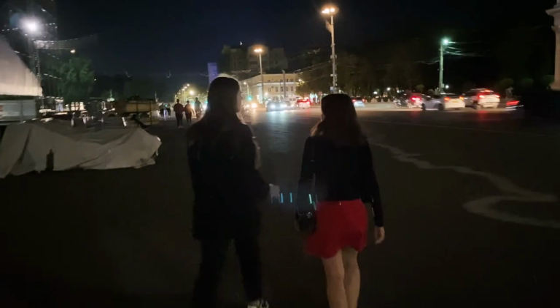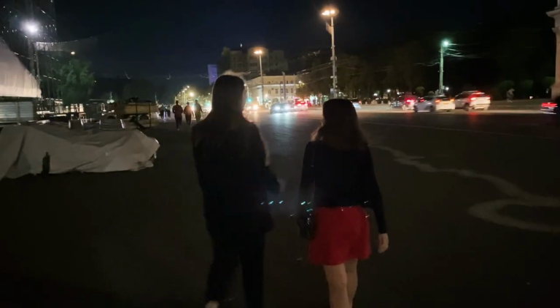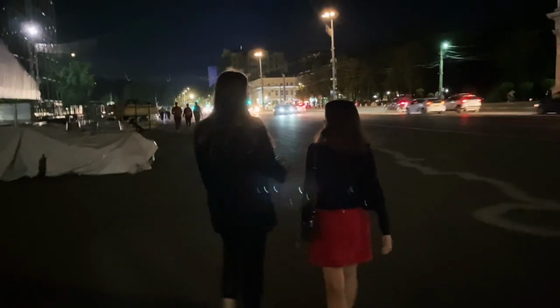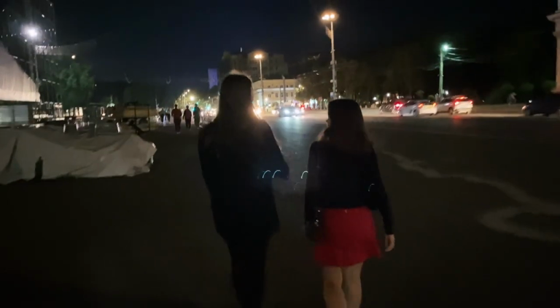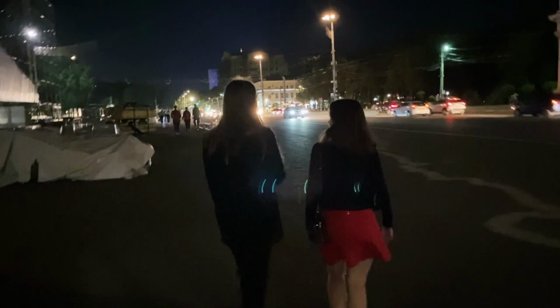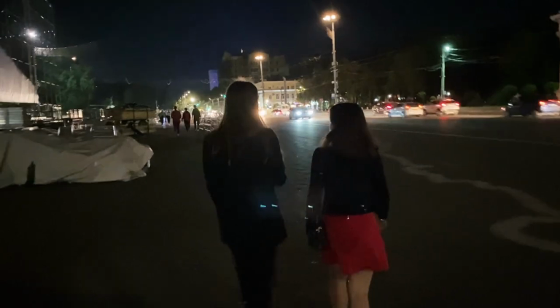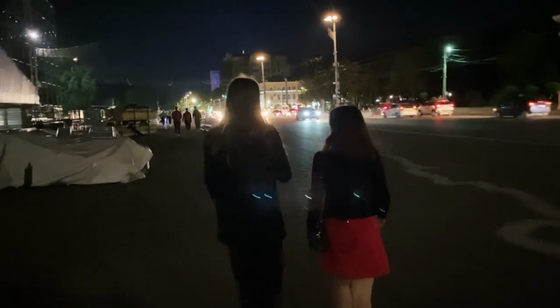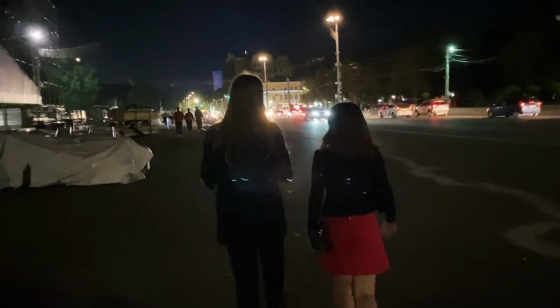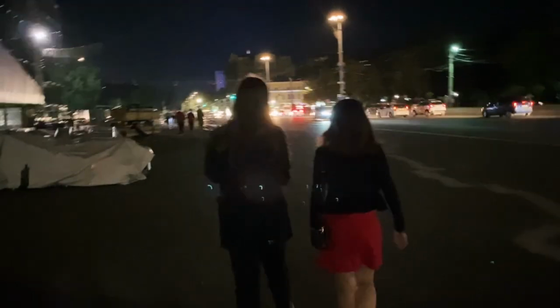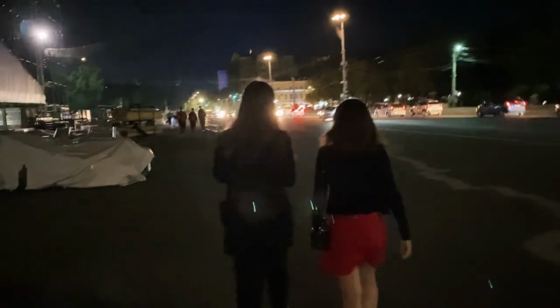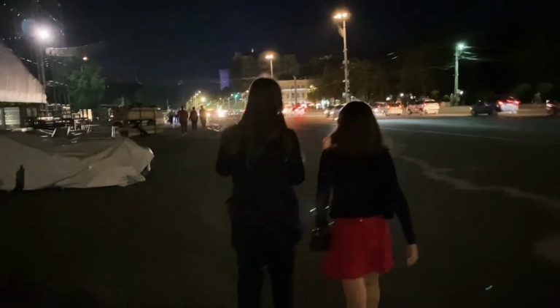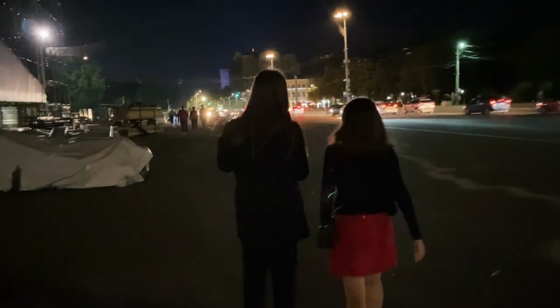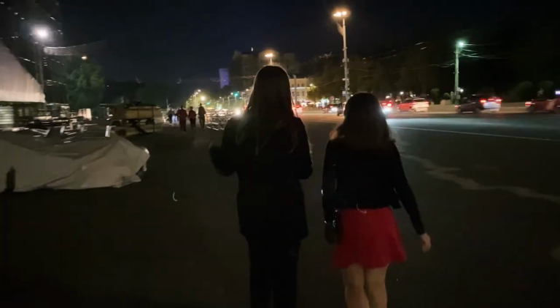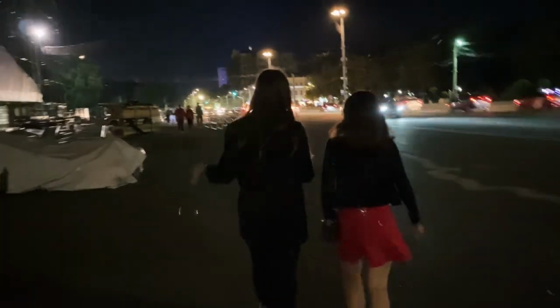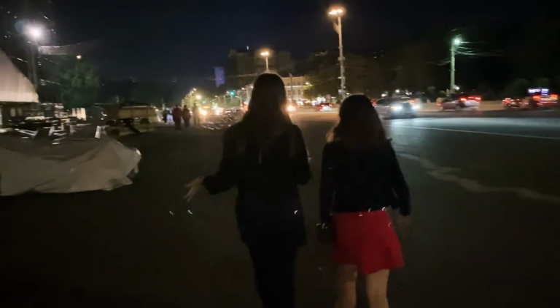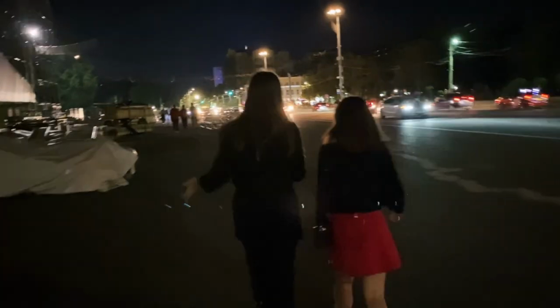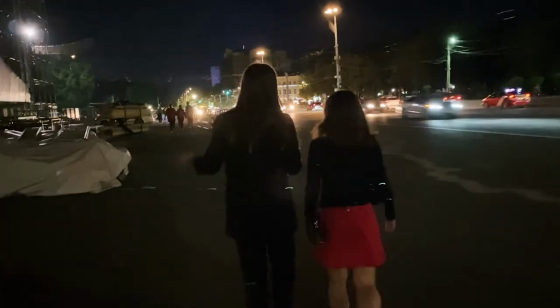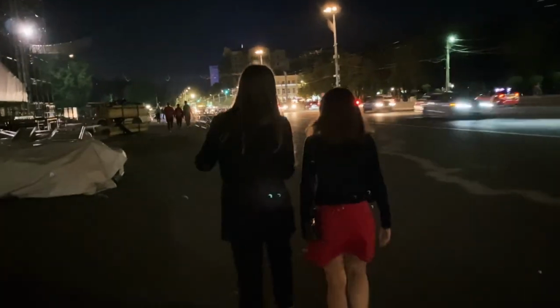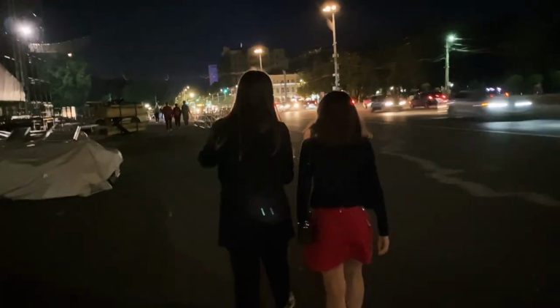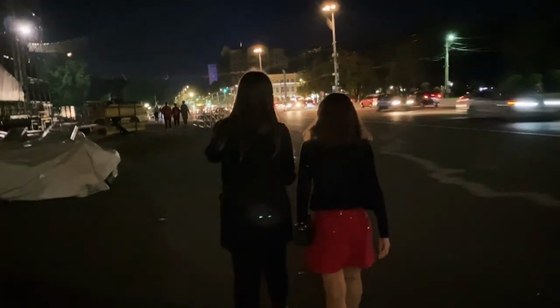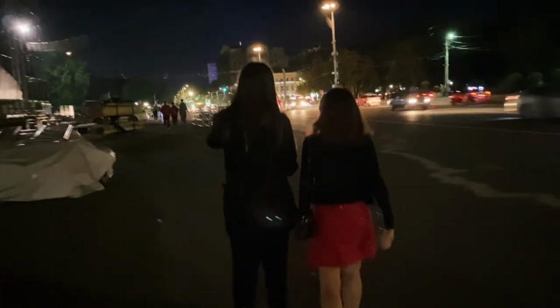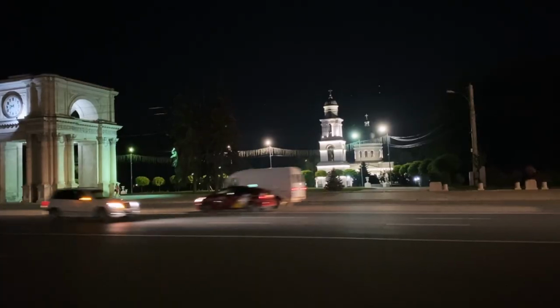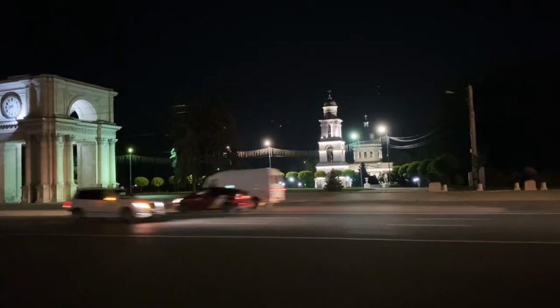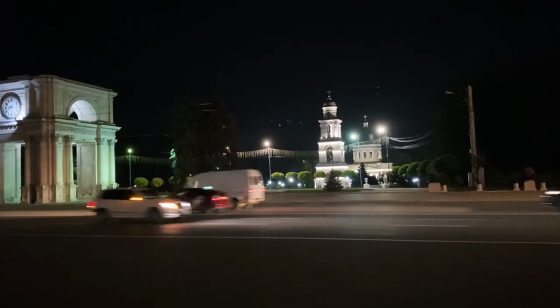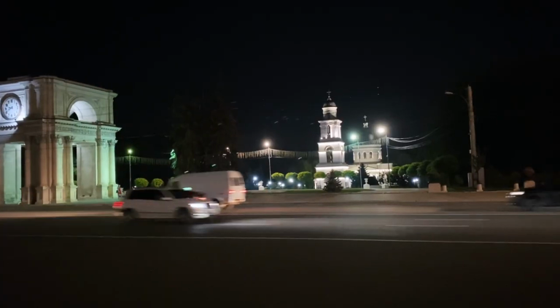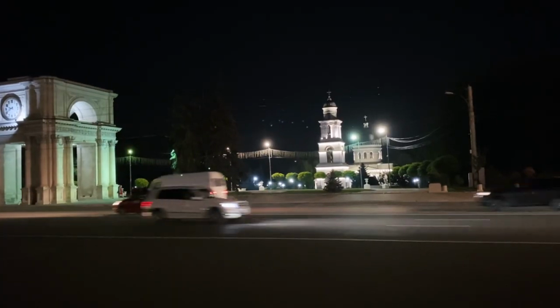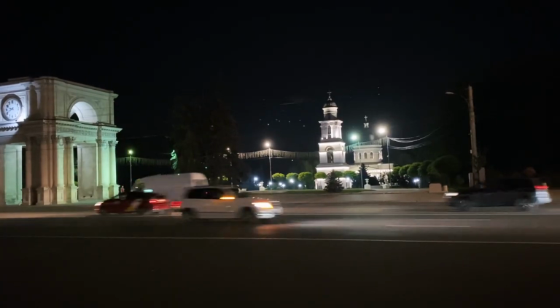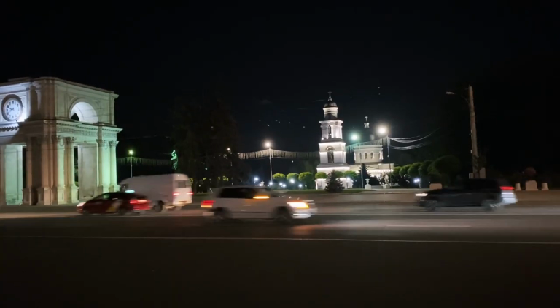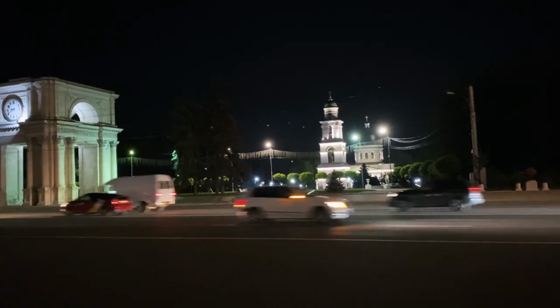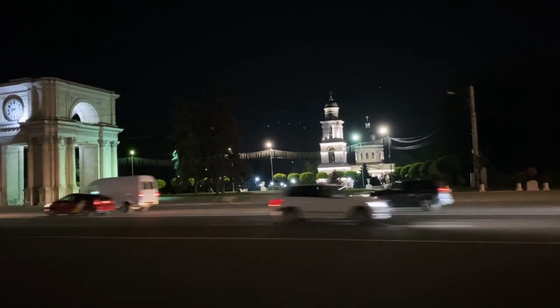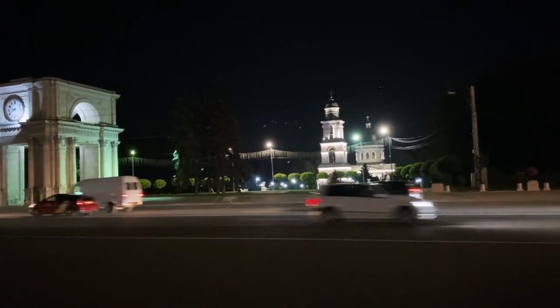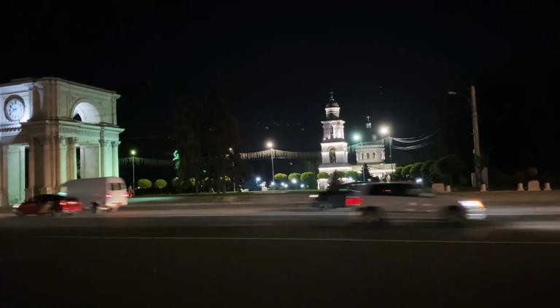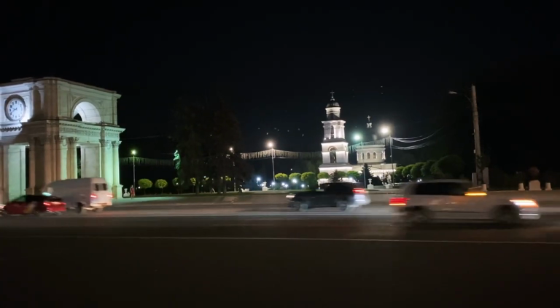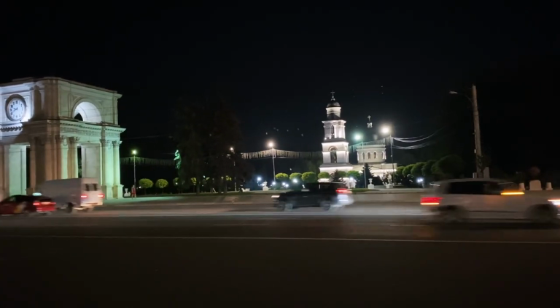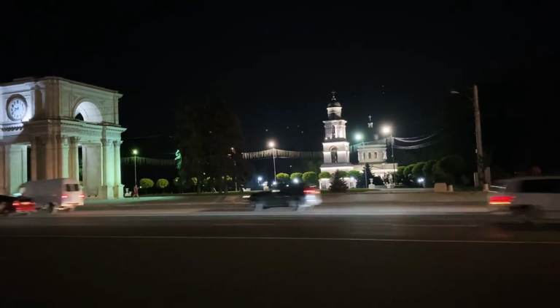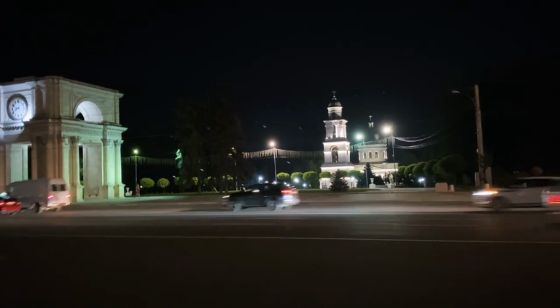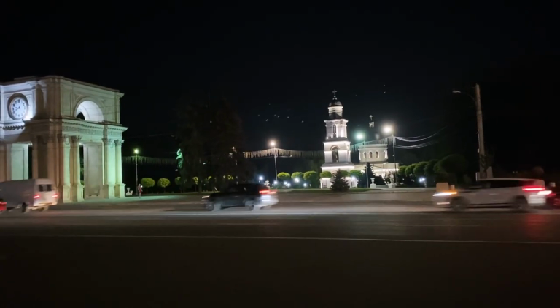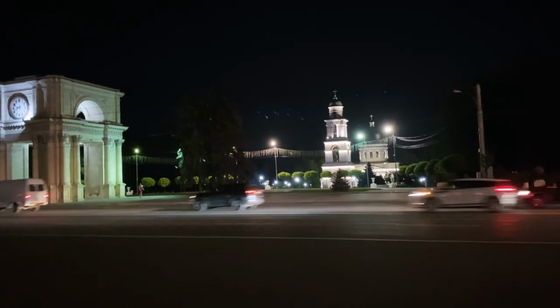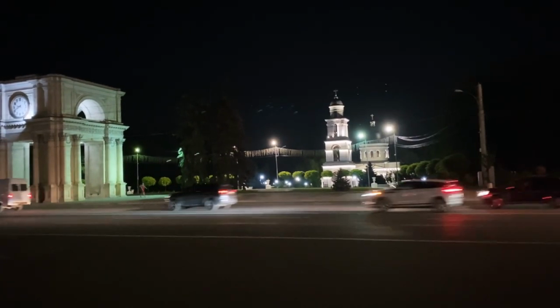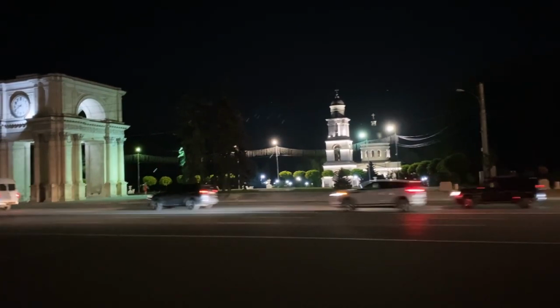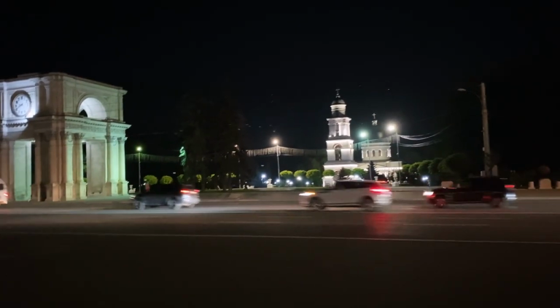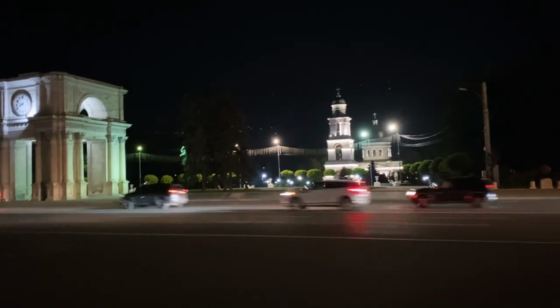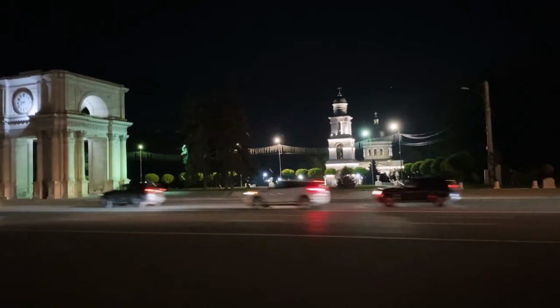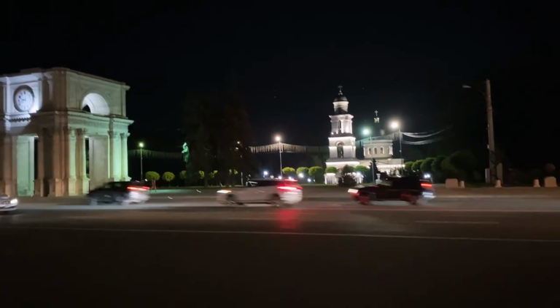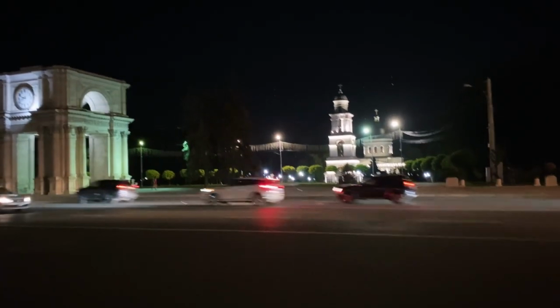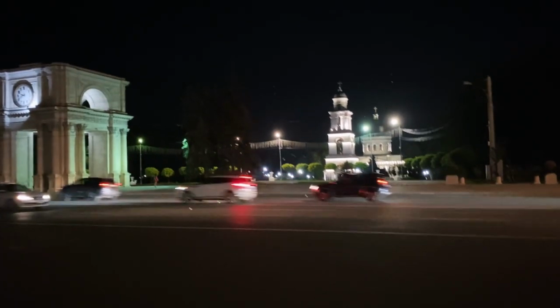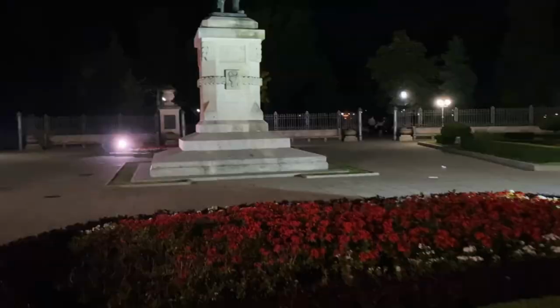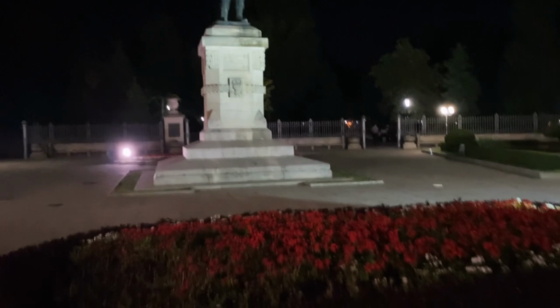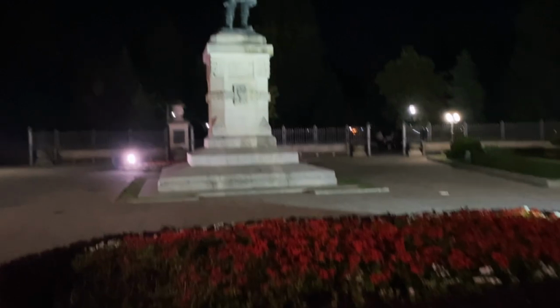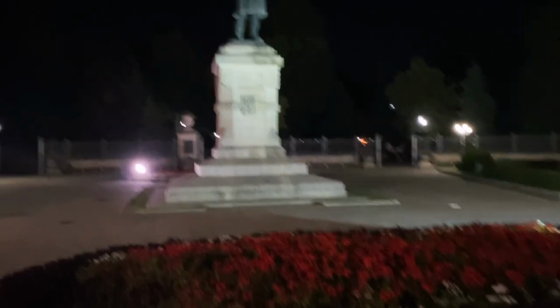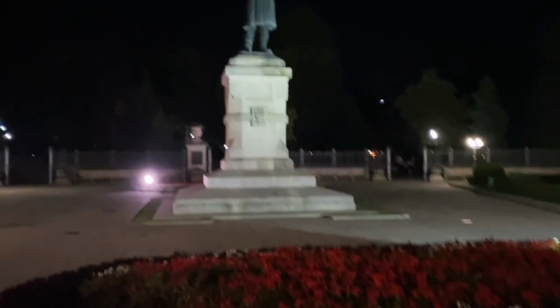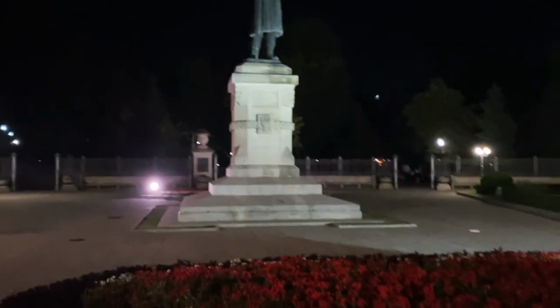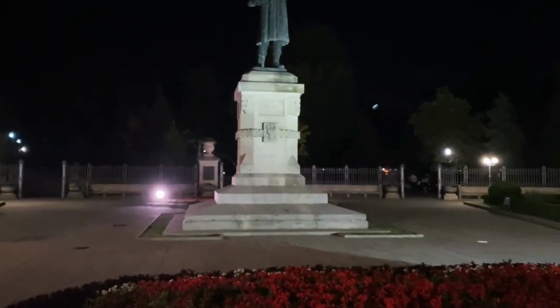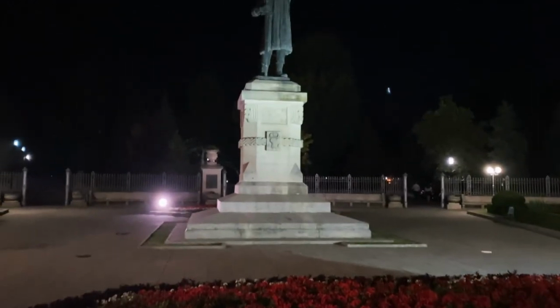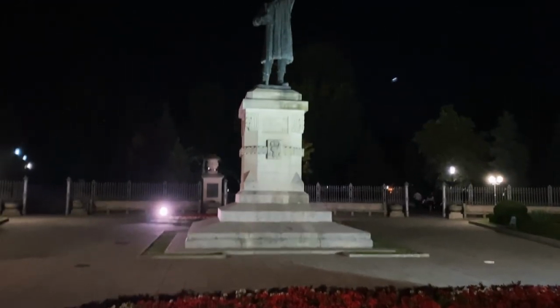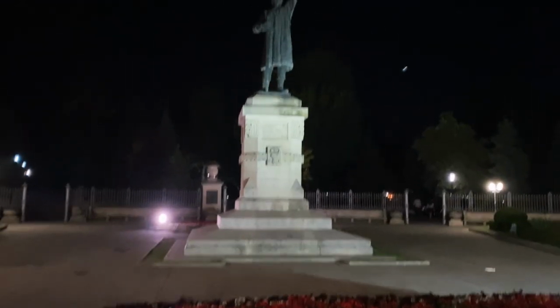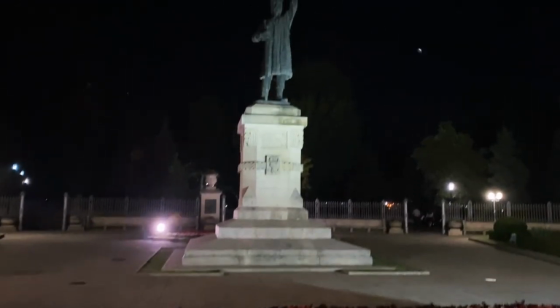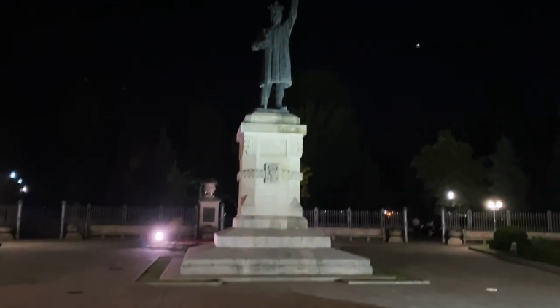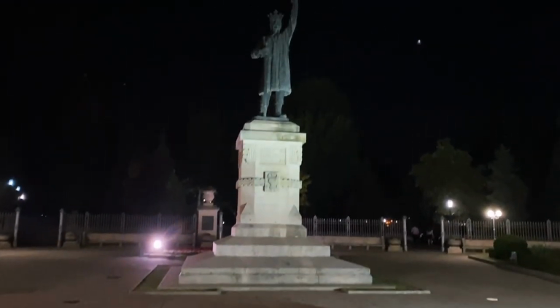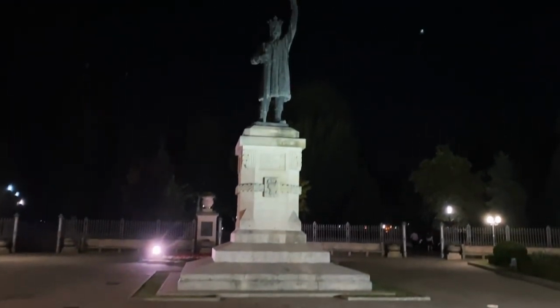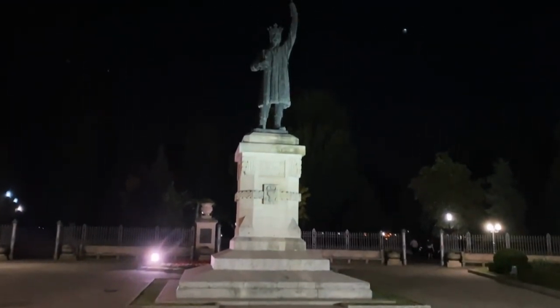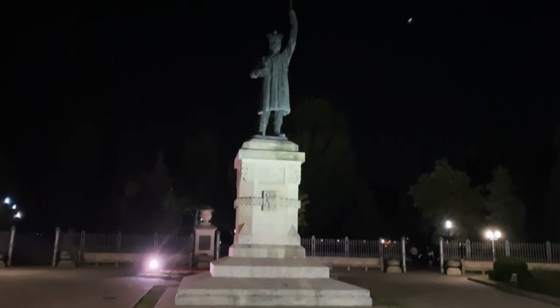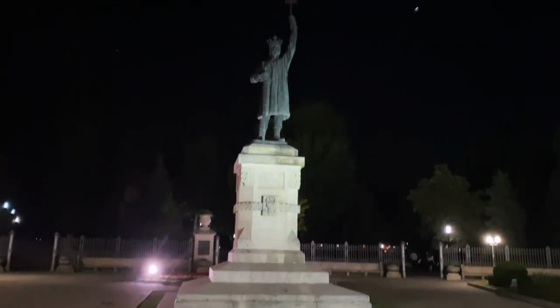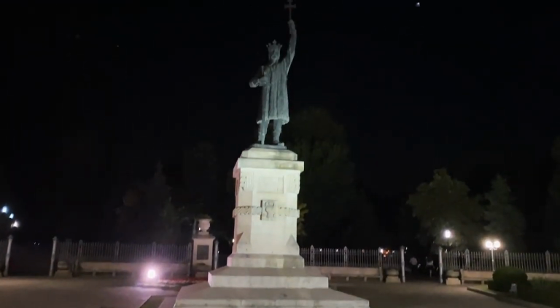This is Chisinau at night — basically the same landmarks we saw the other day, but at night.